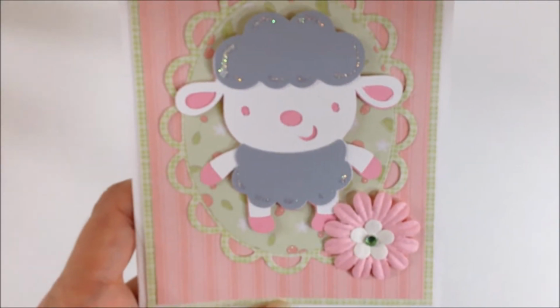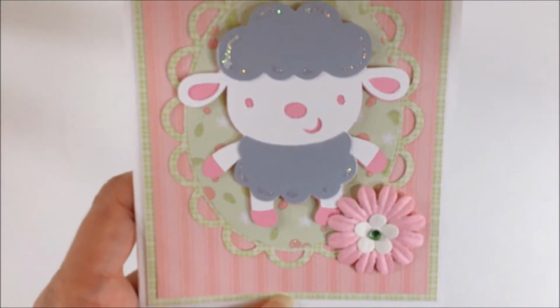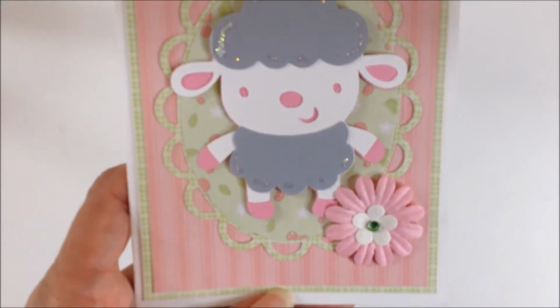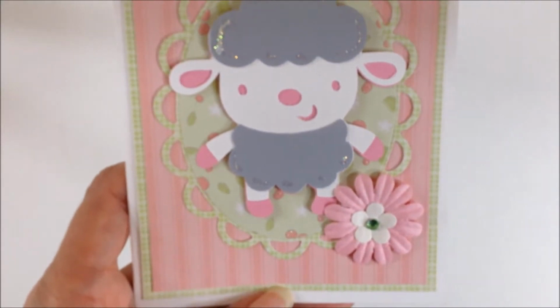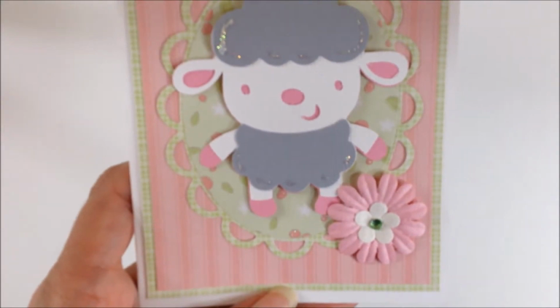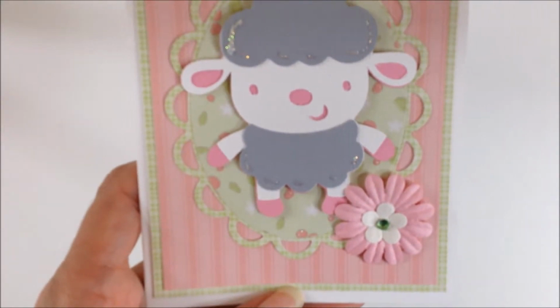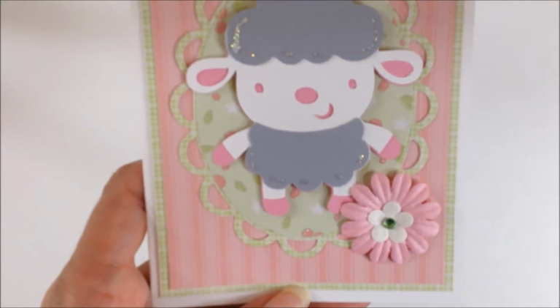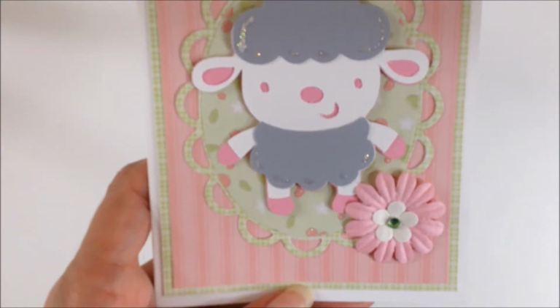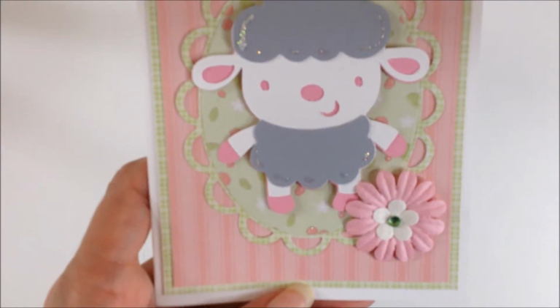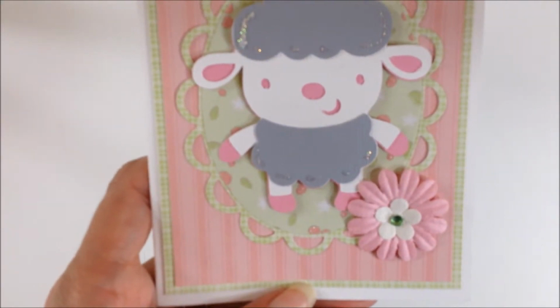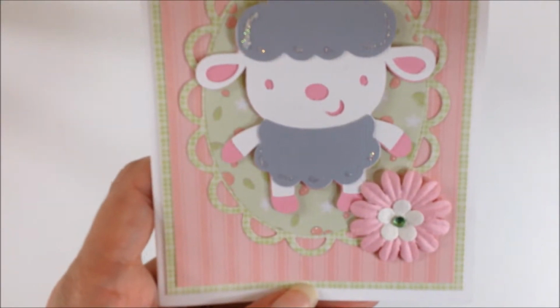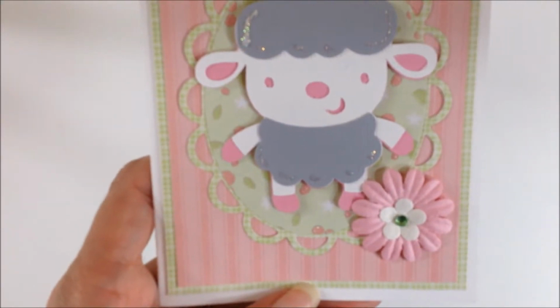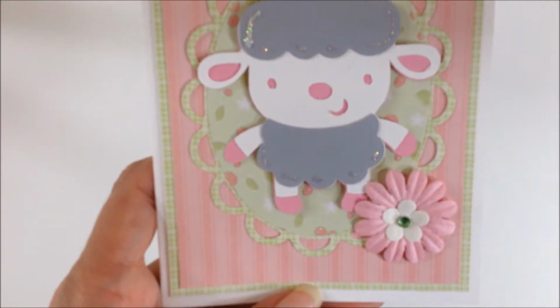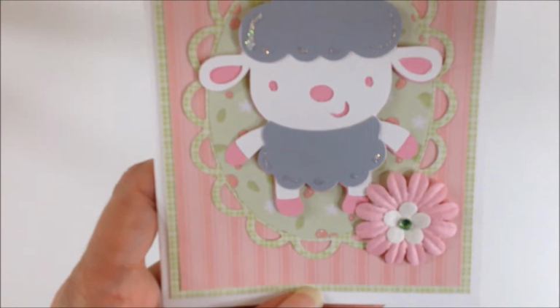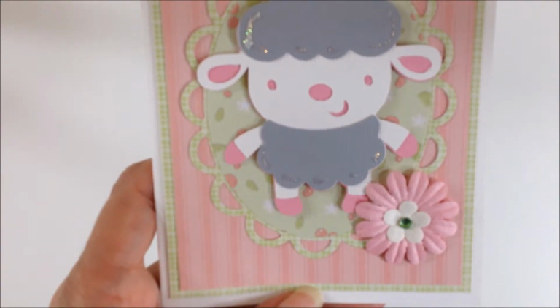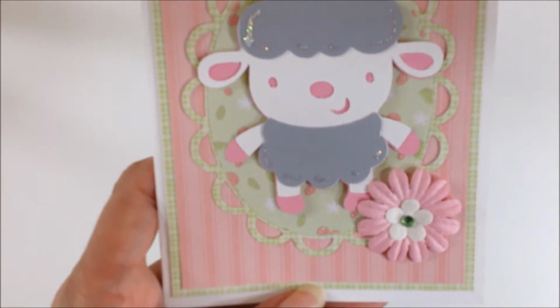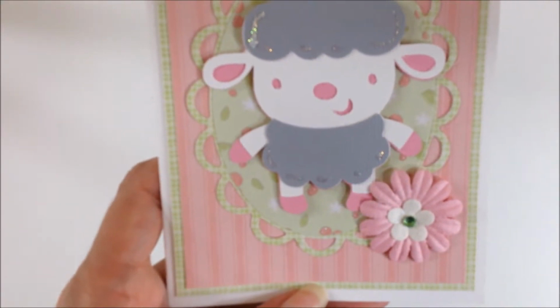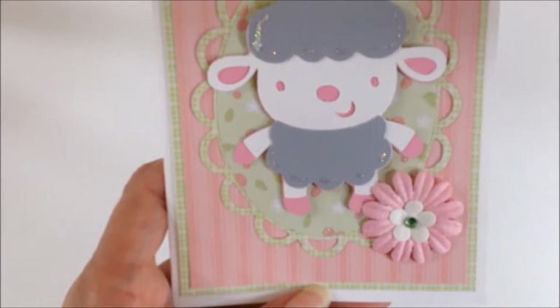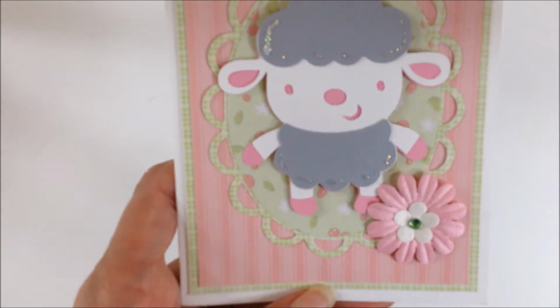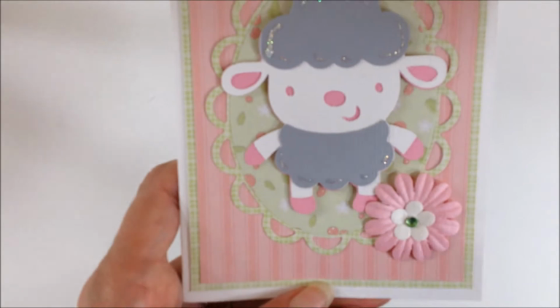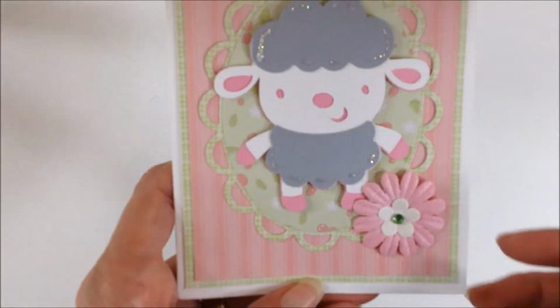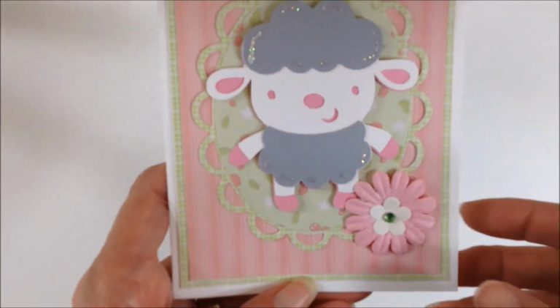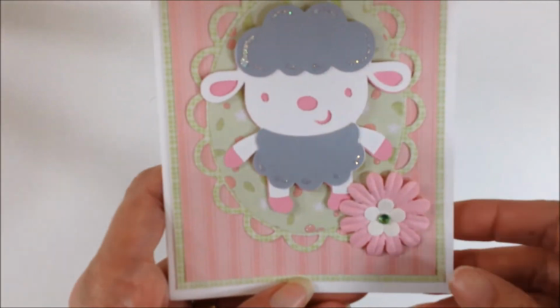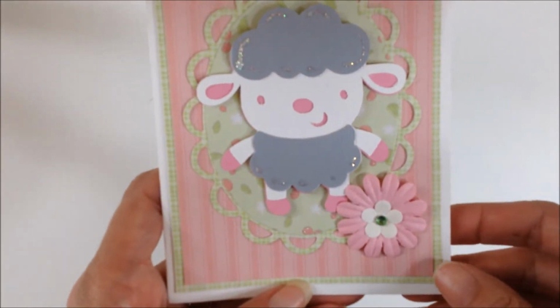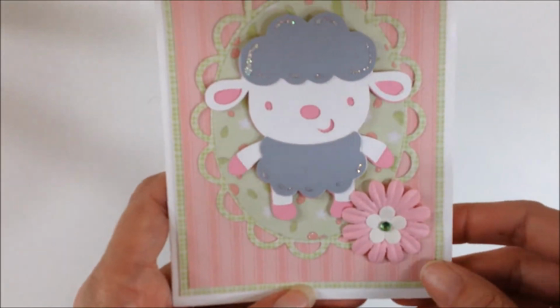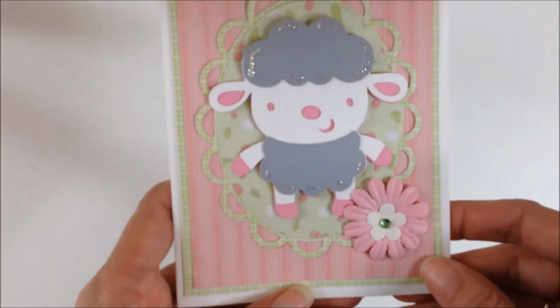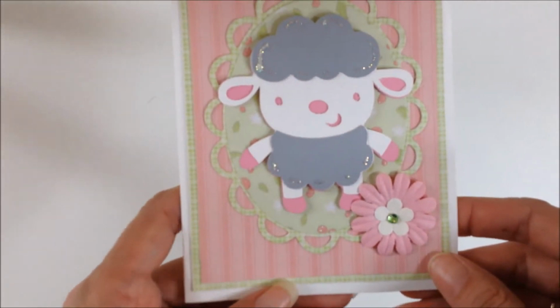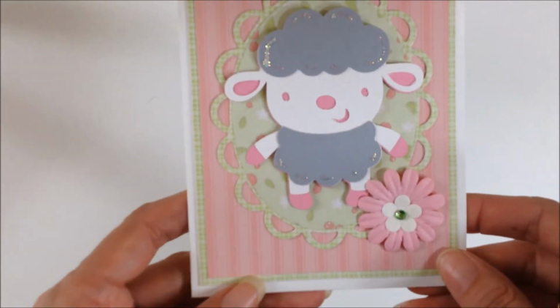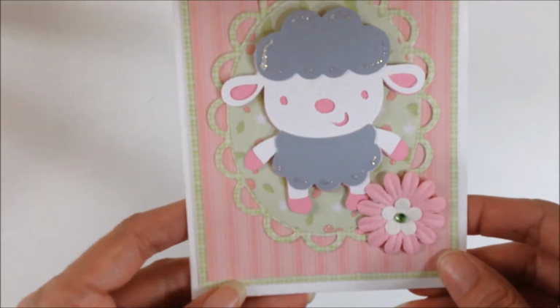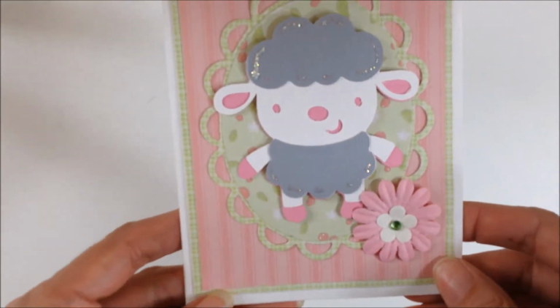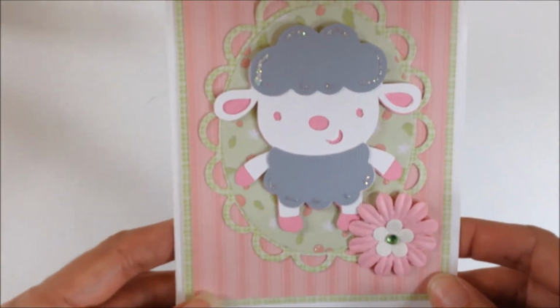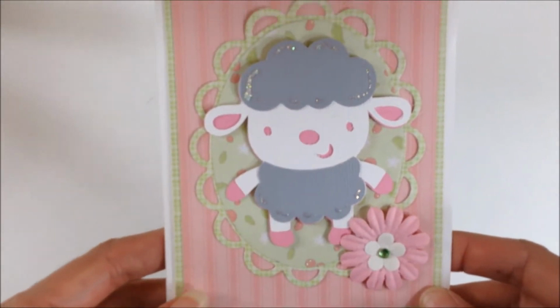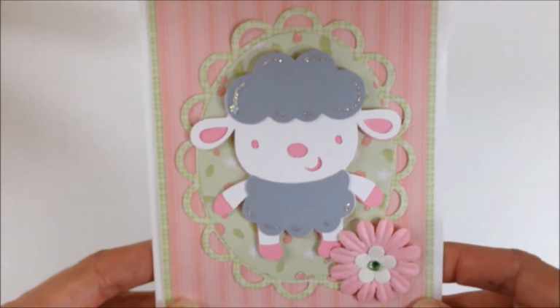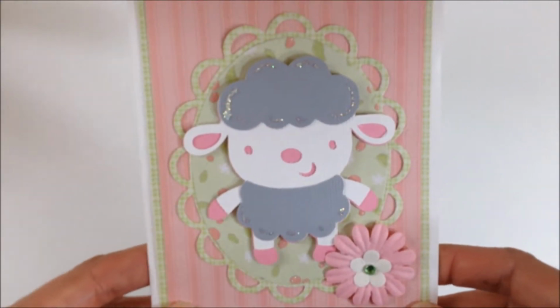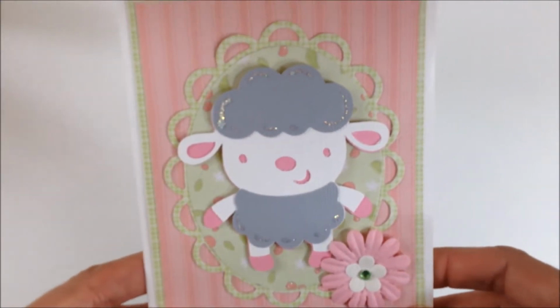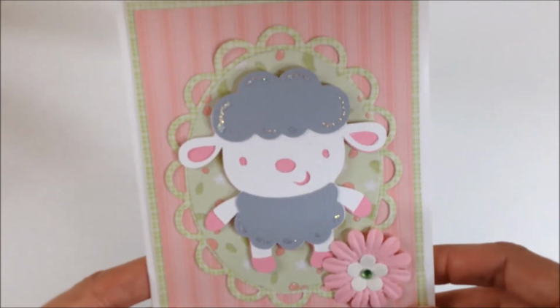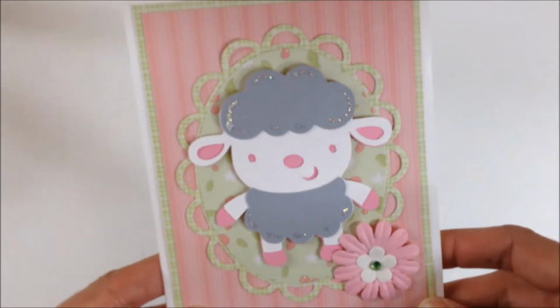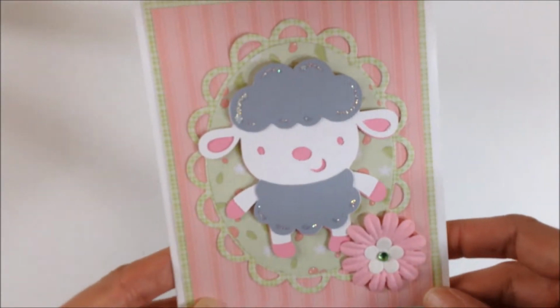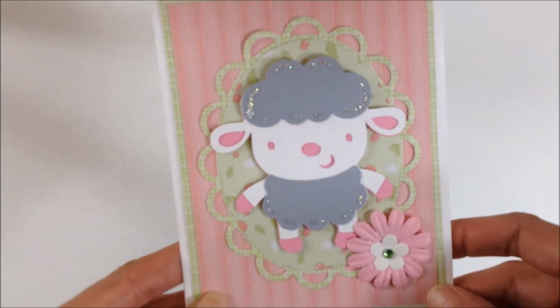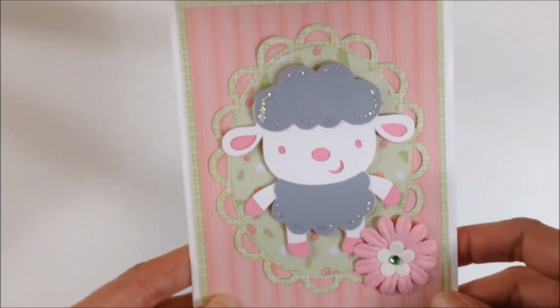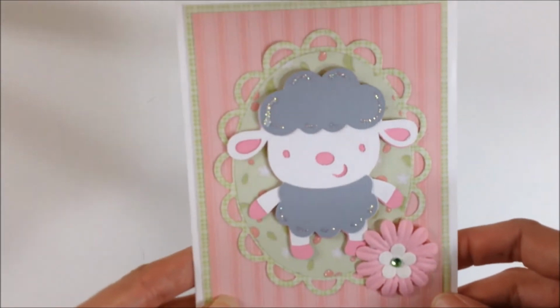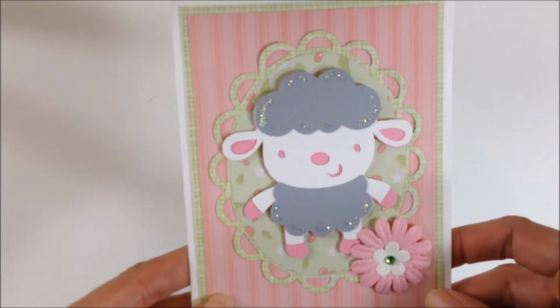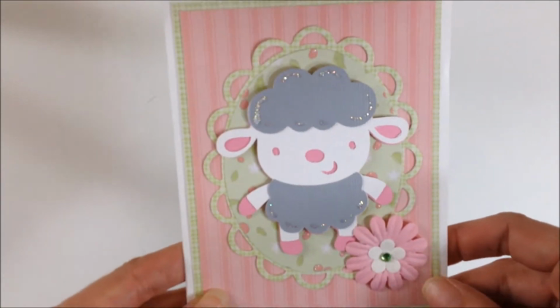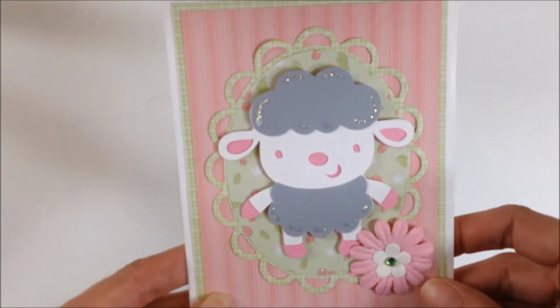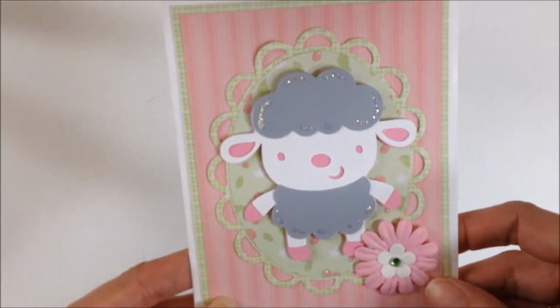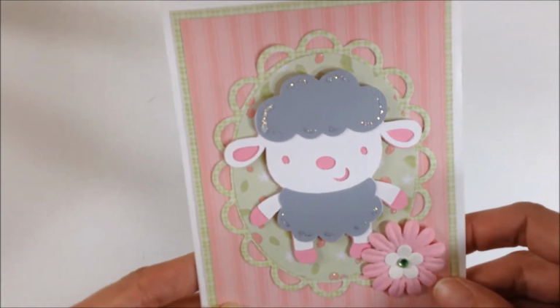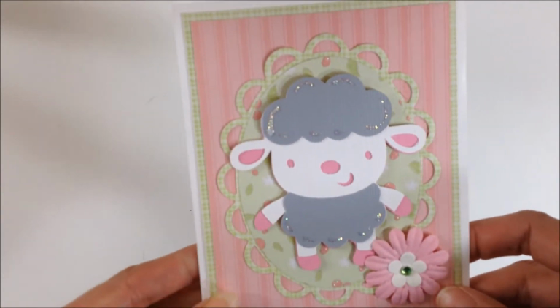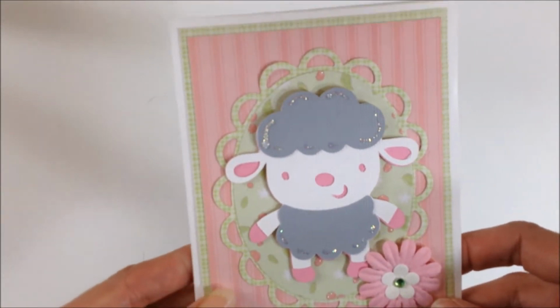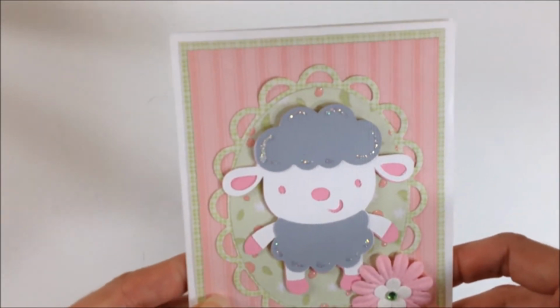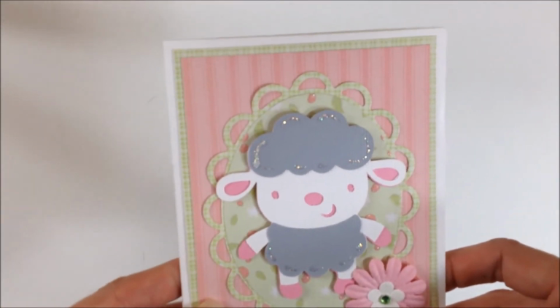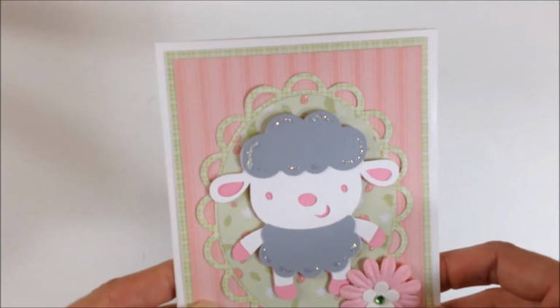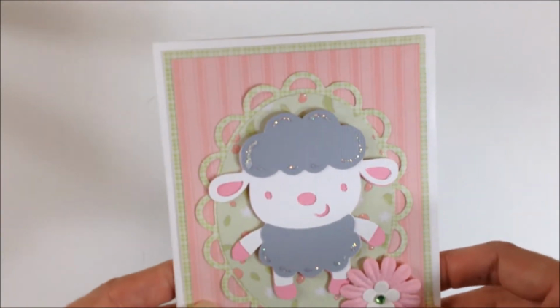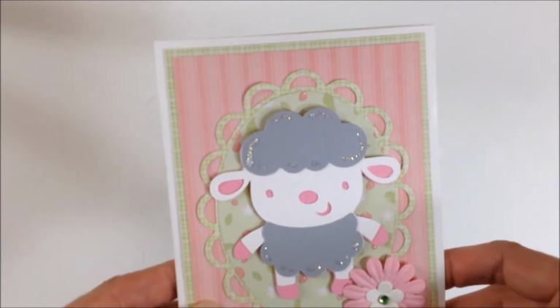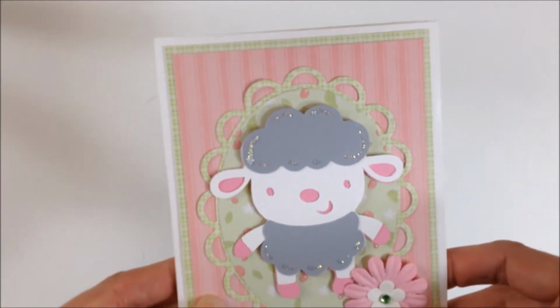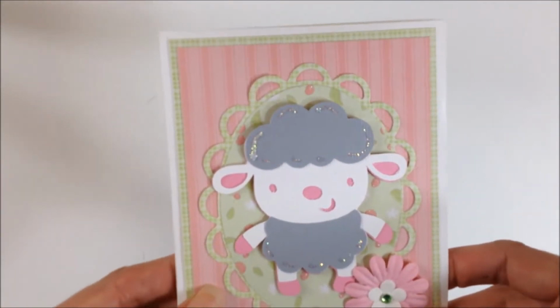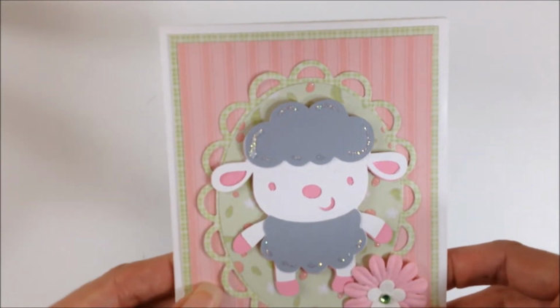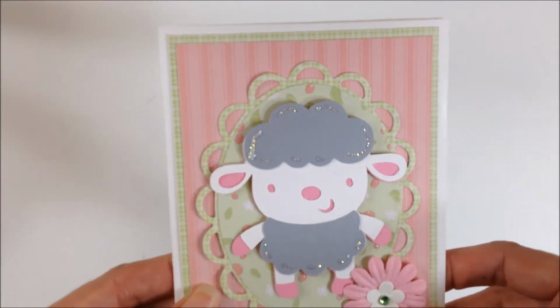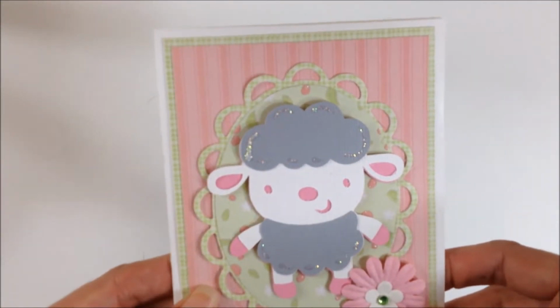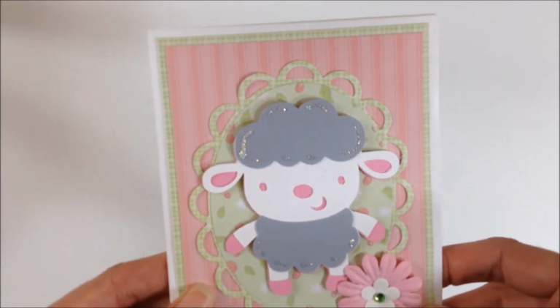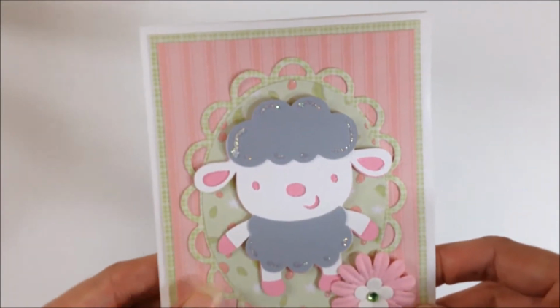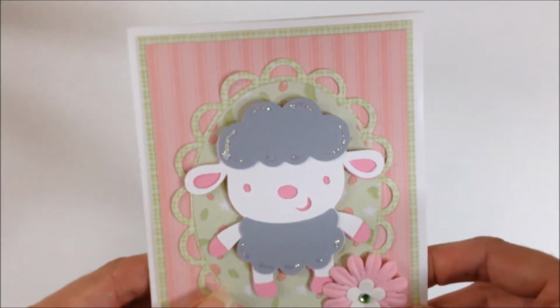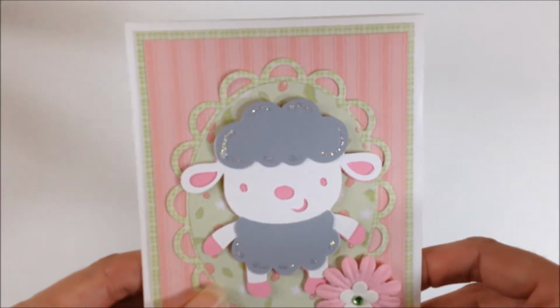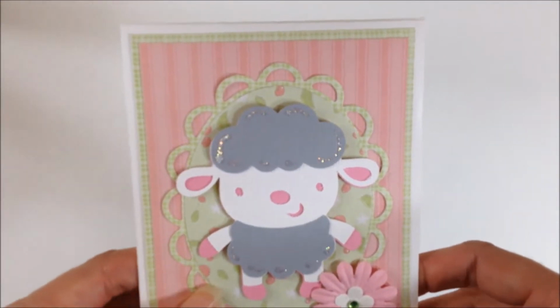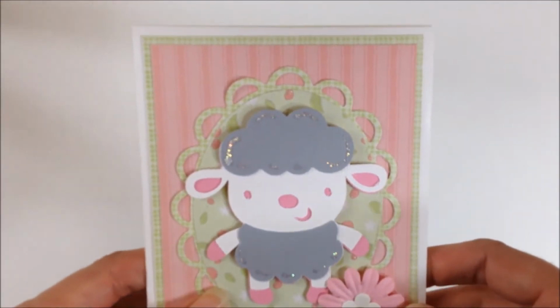I will do all the measurements and everything and put them on my website so that if you would like to make this card you will have all the measurements handy.